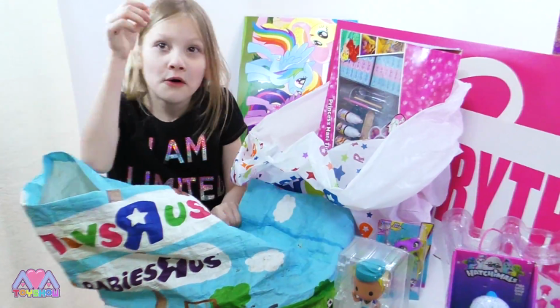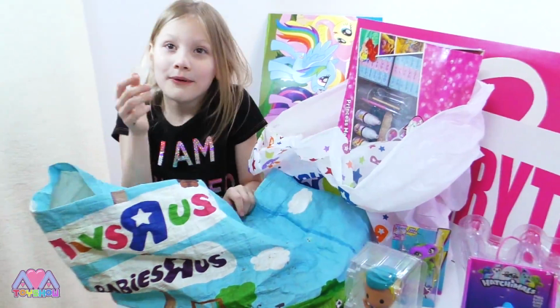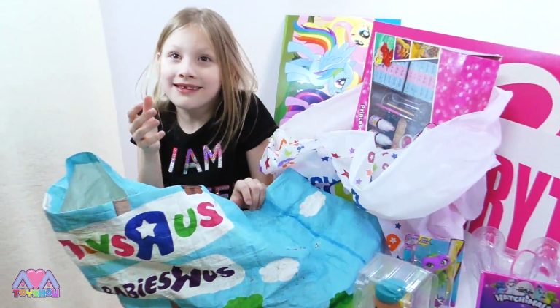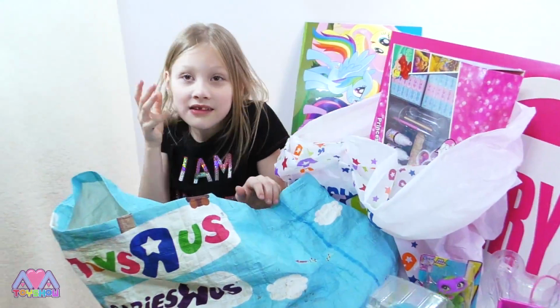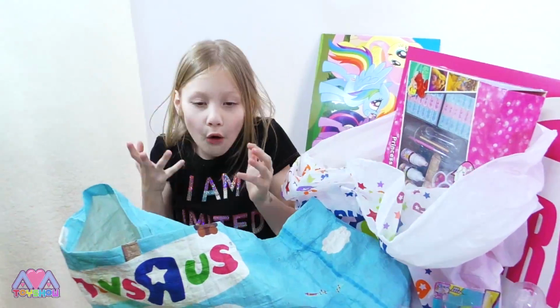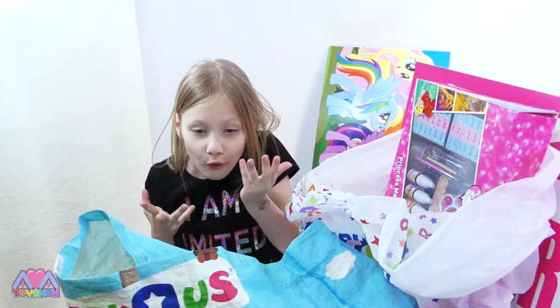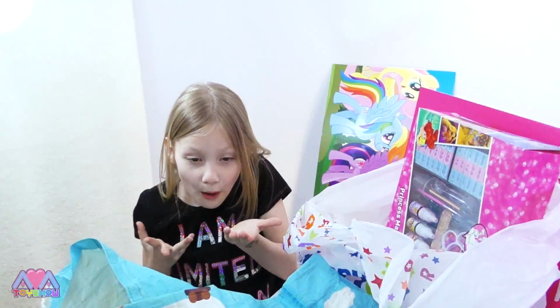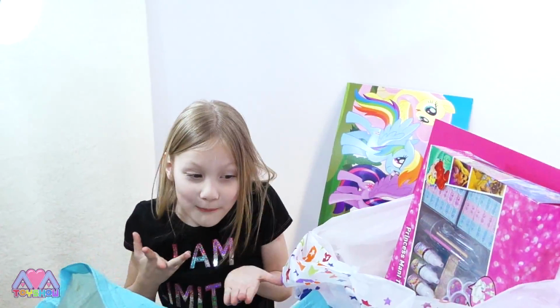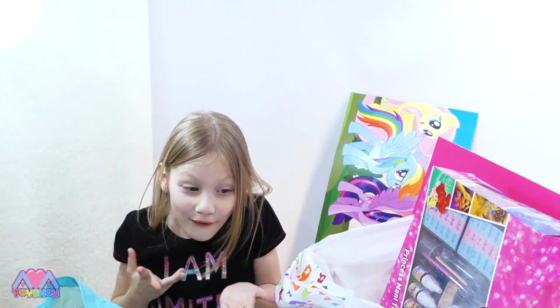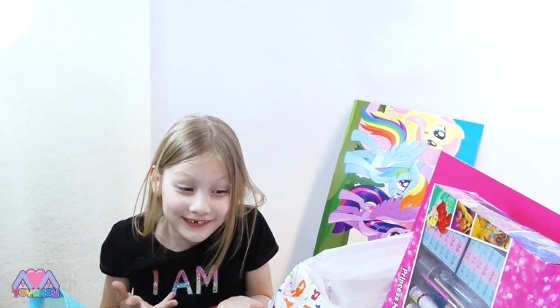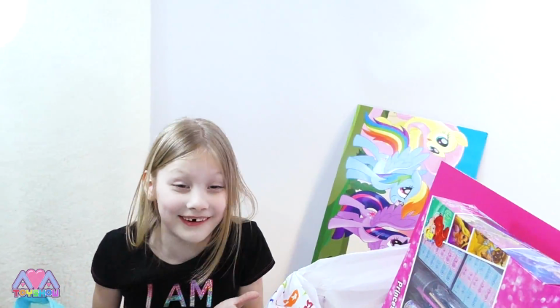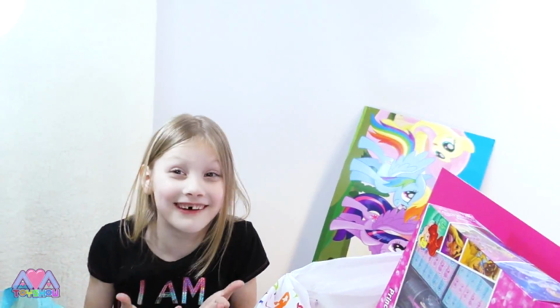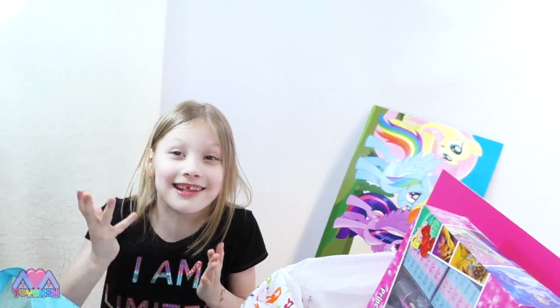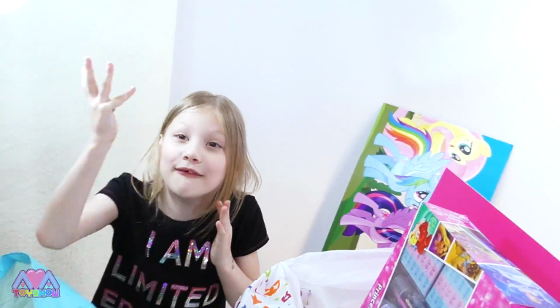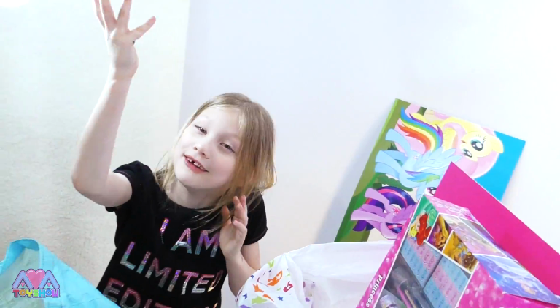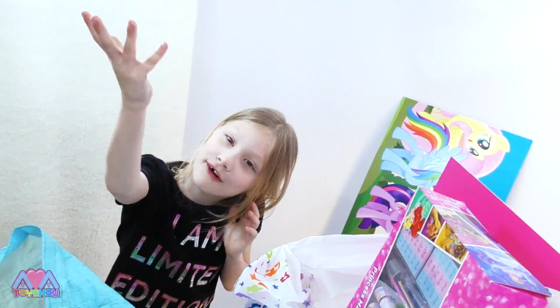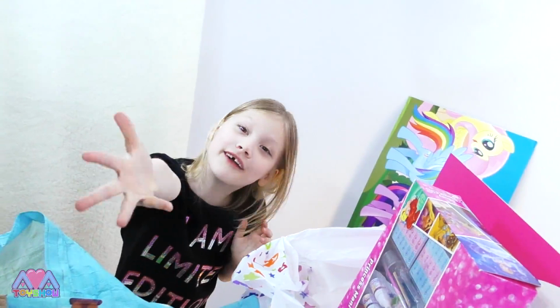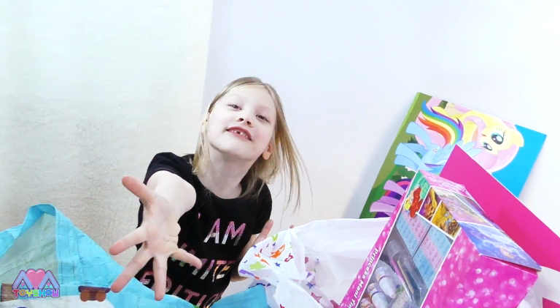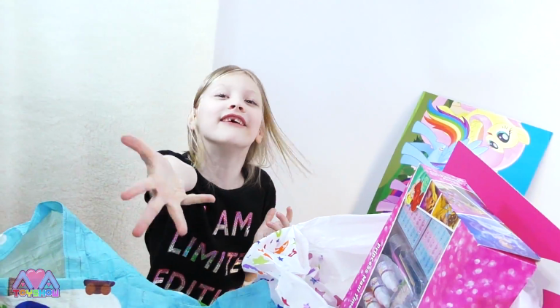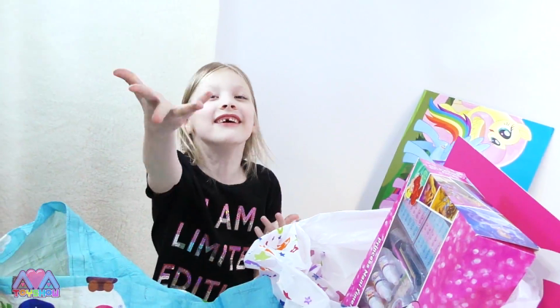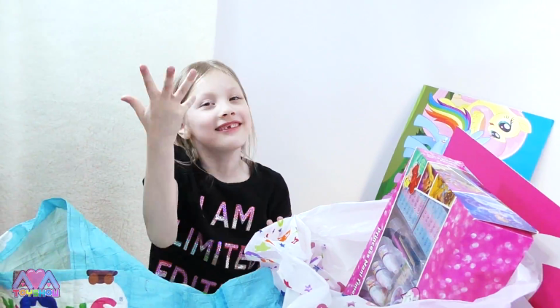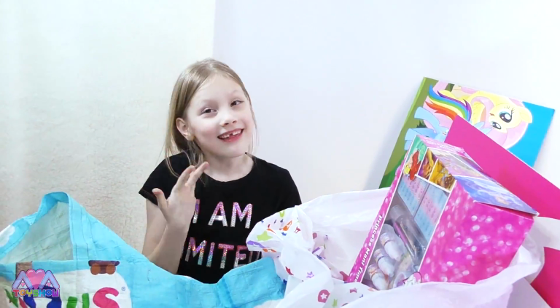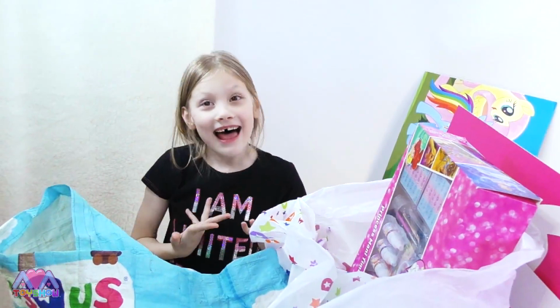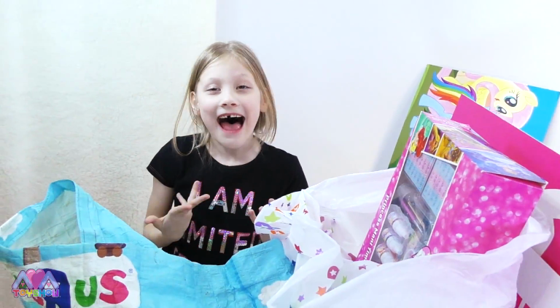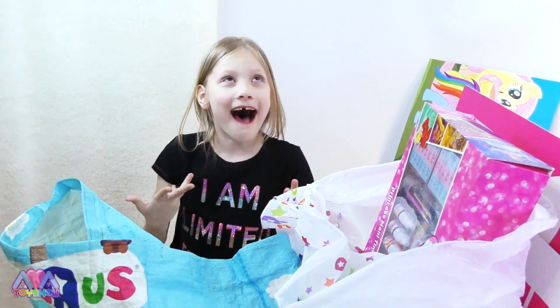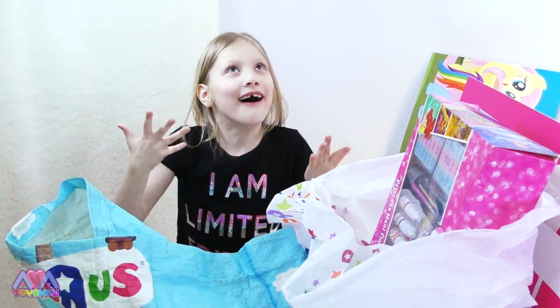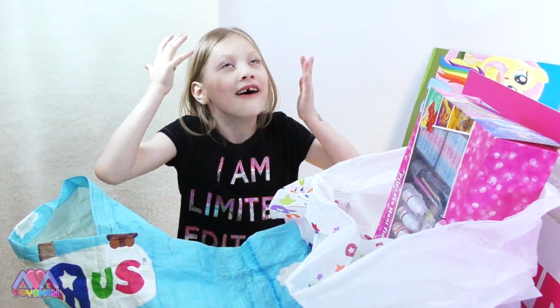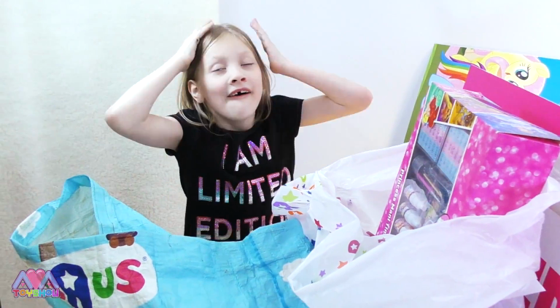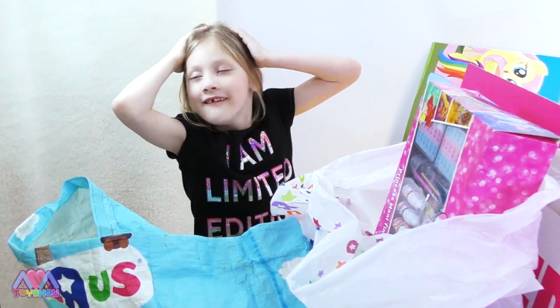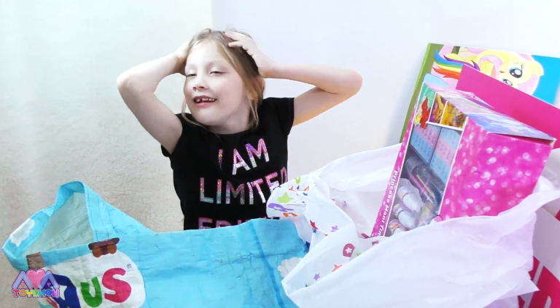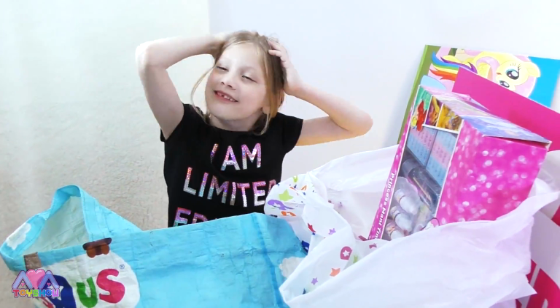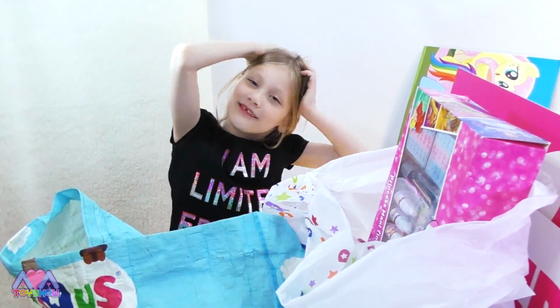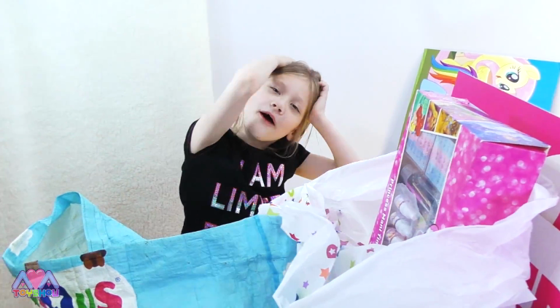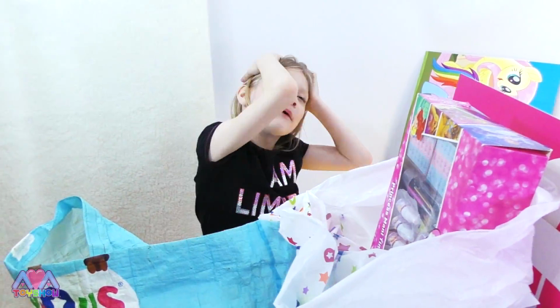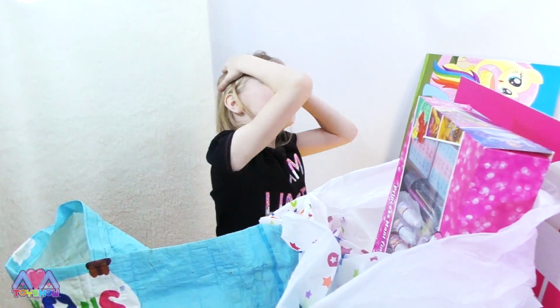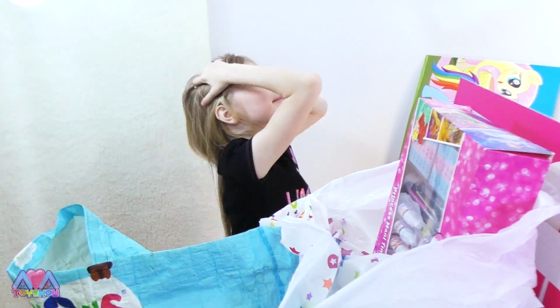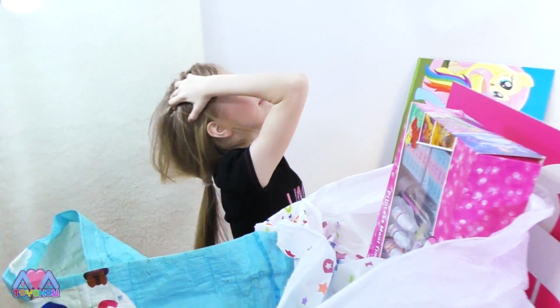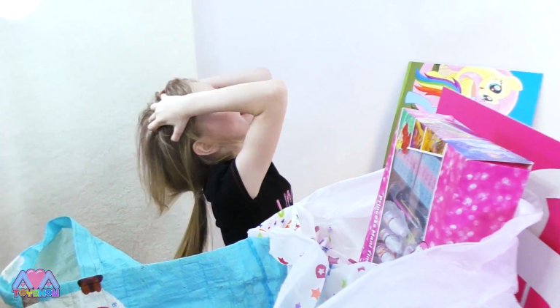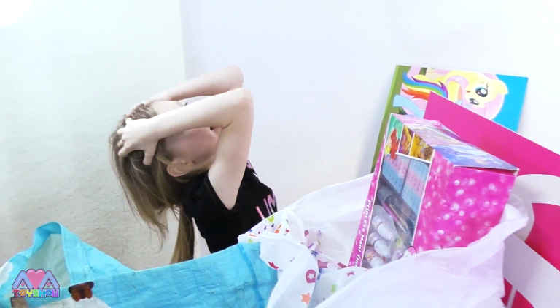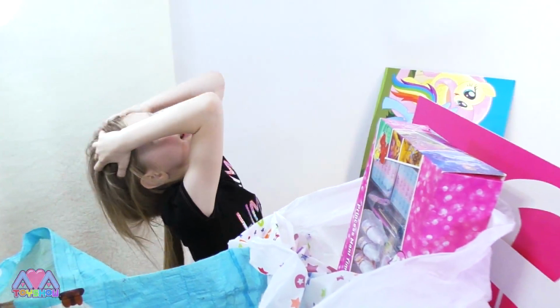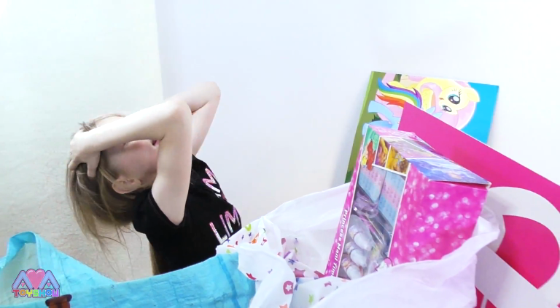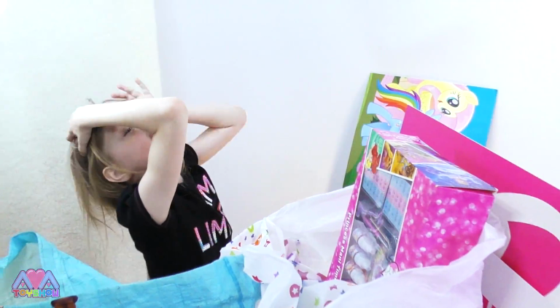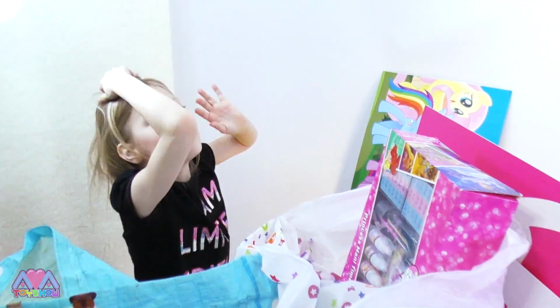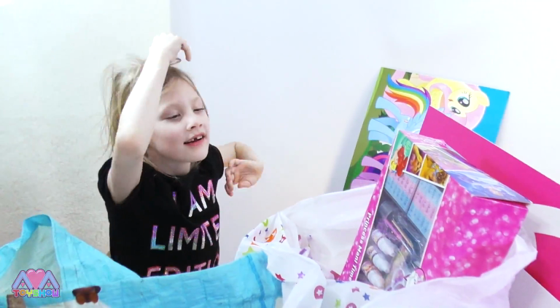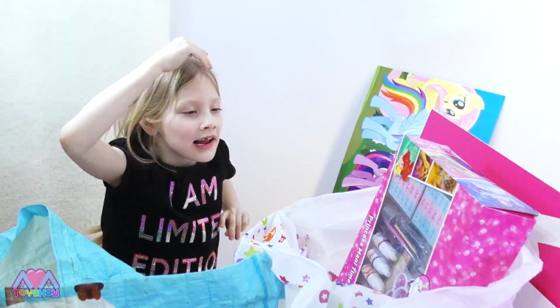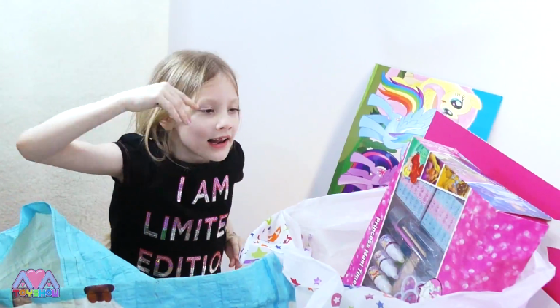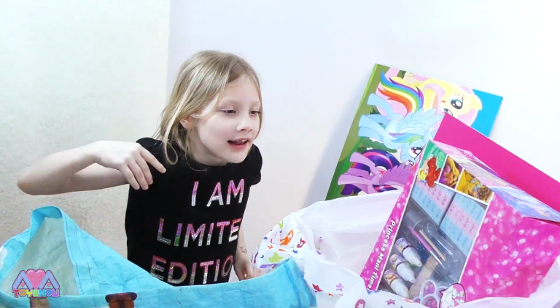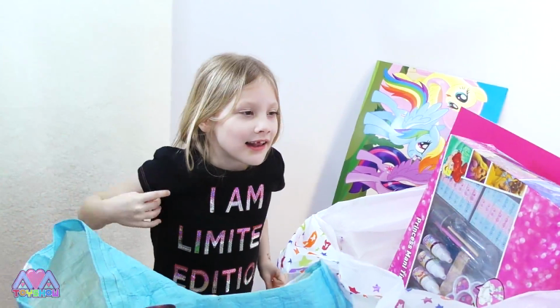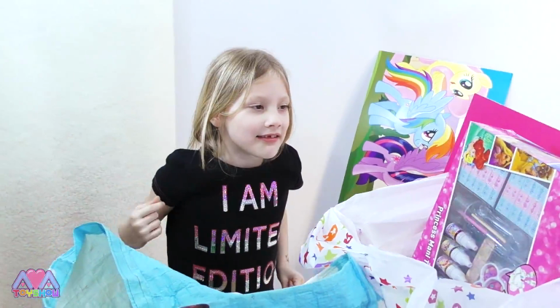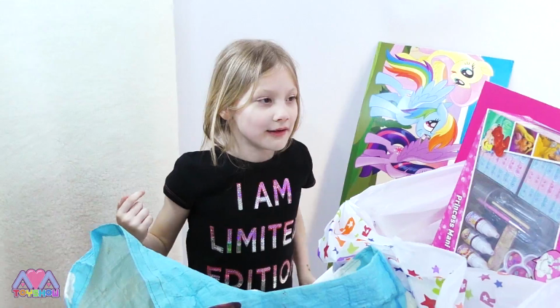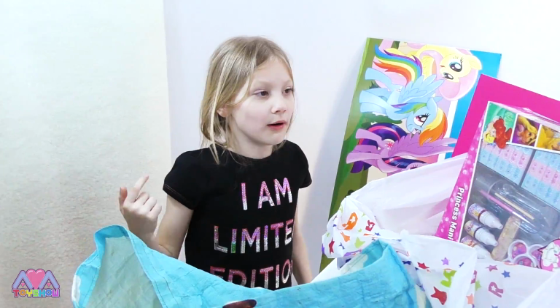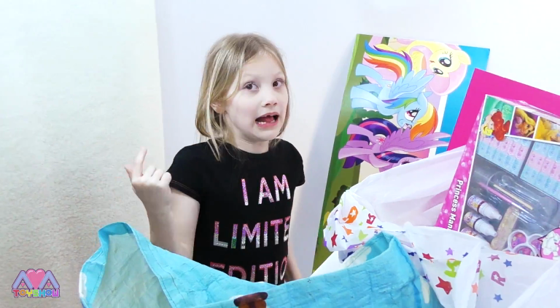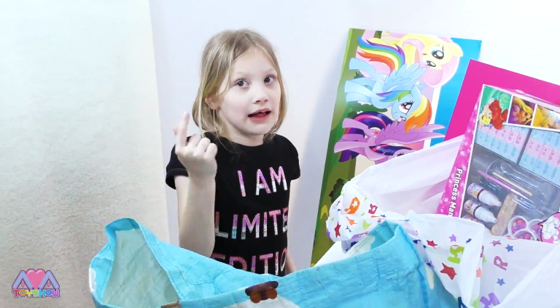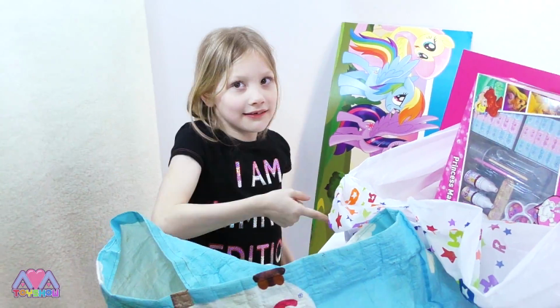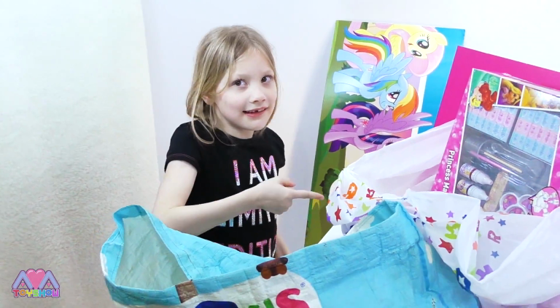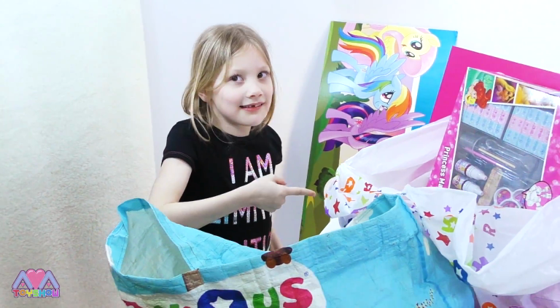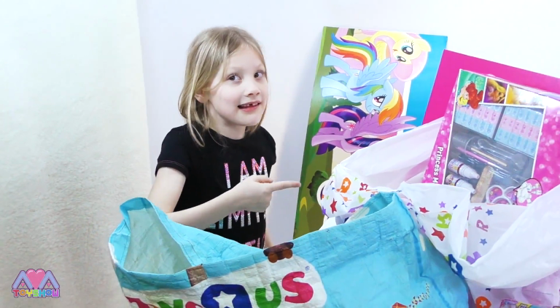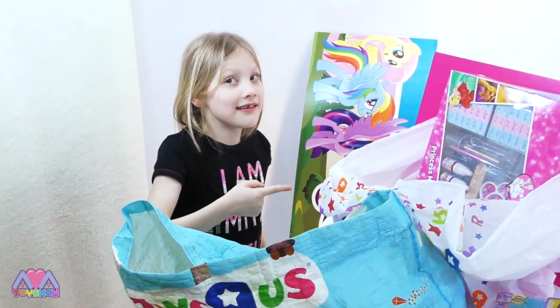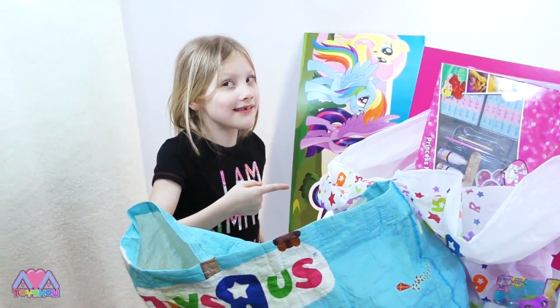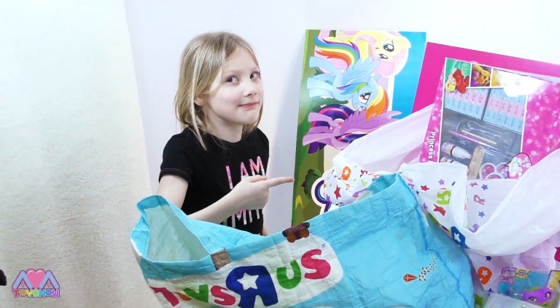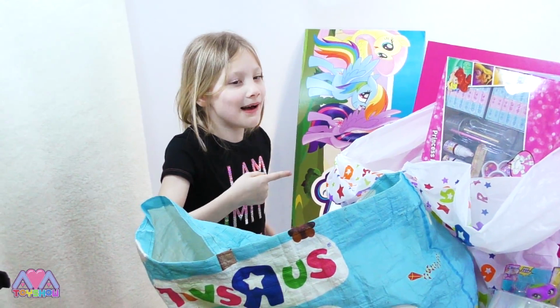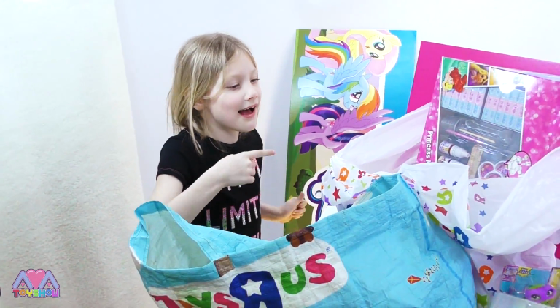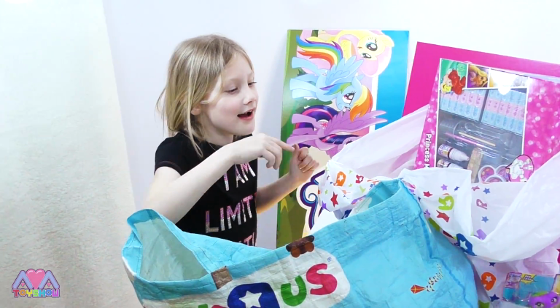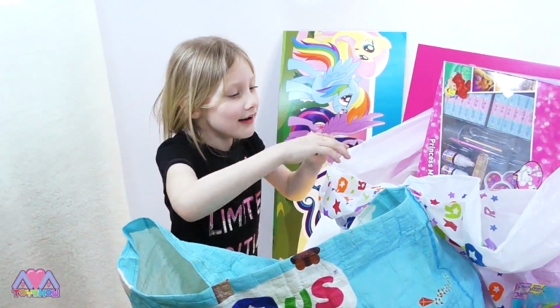We've still got more toys and we've got toys there — there's so much. Let's see what else is in this bag.